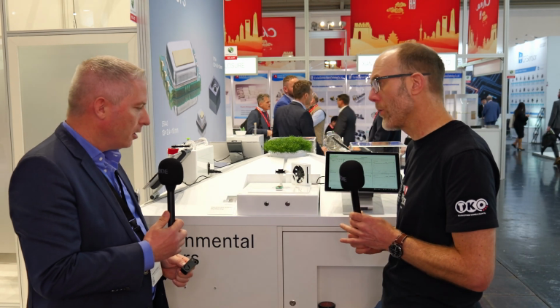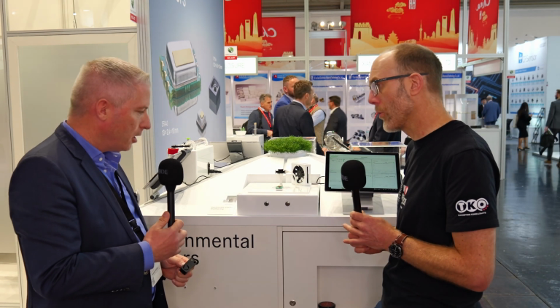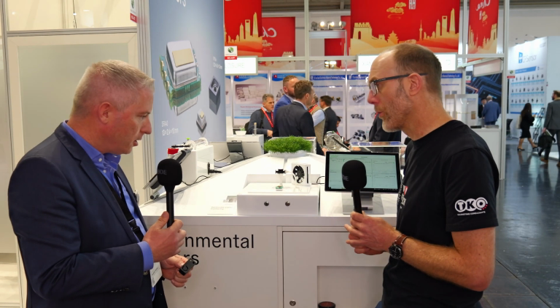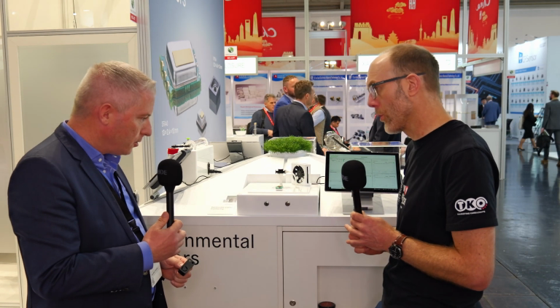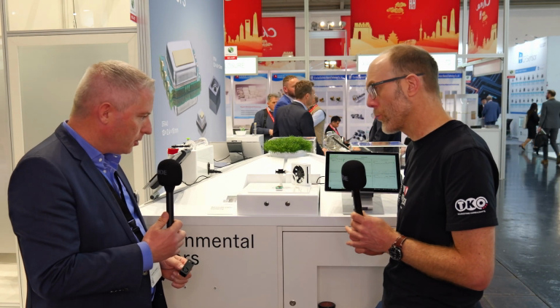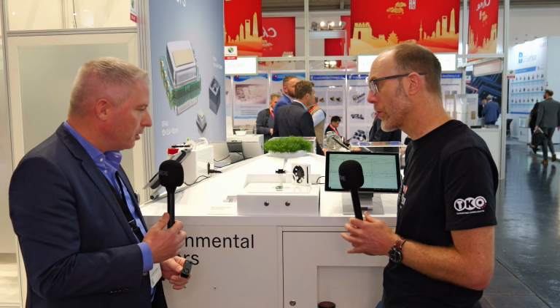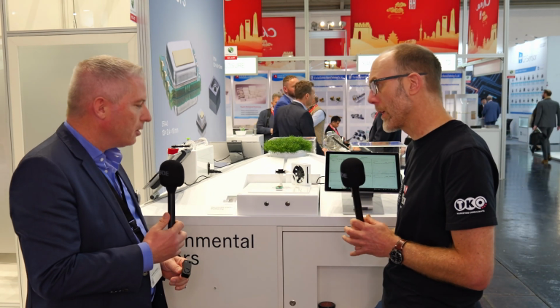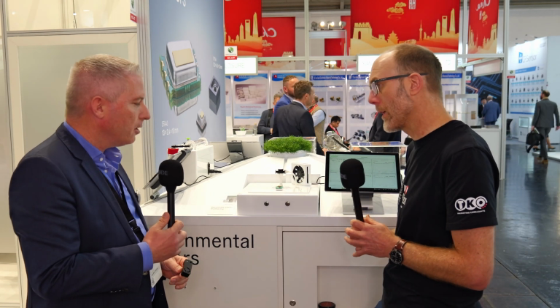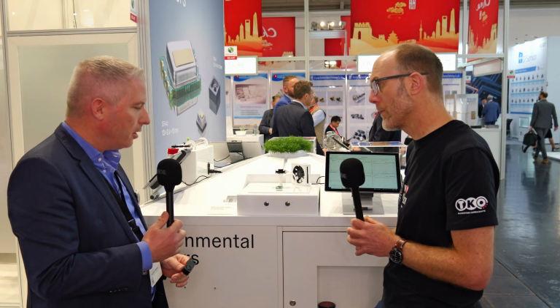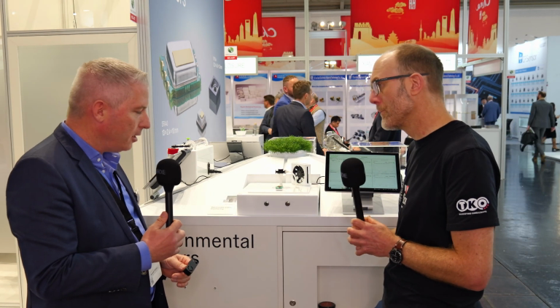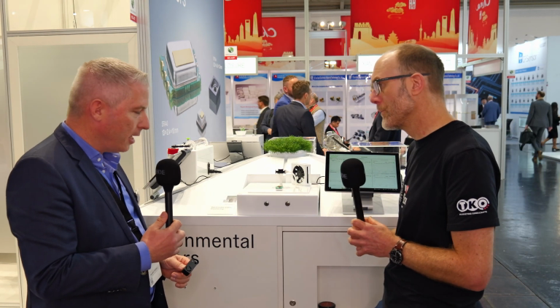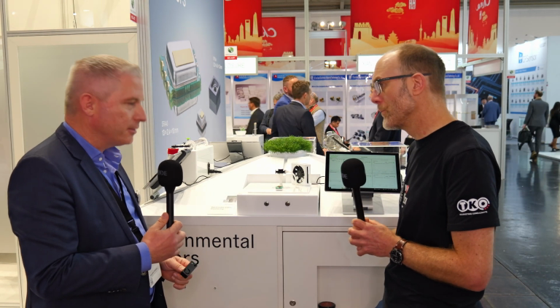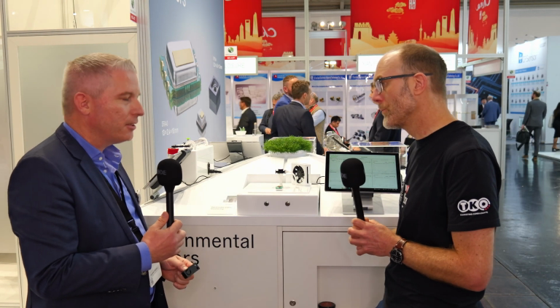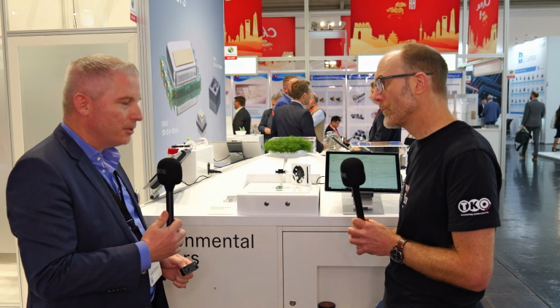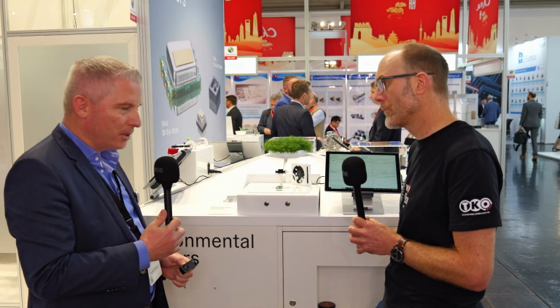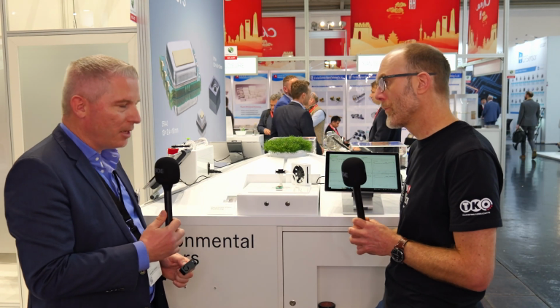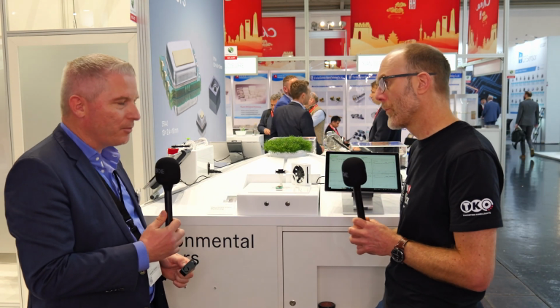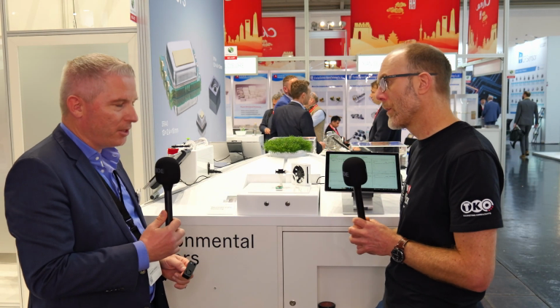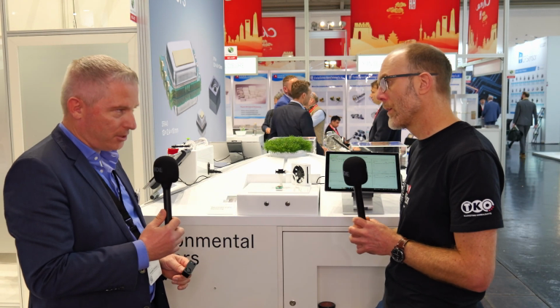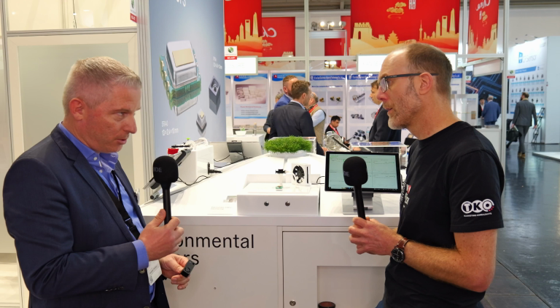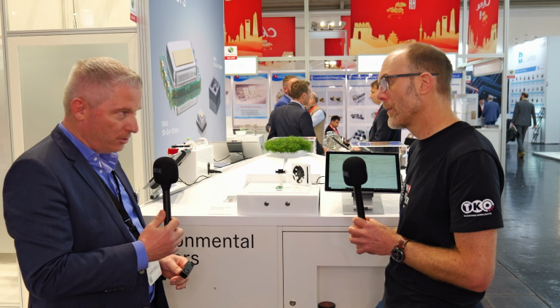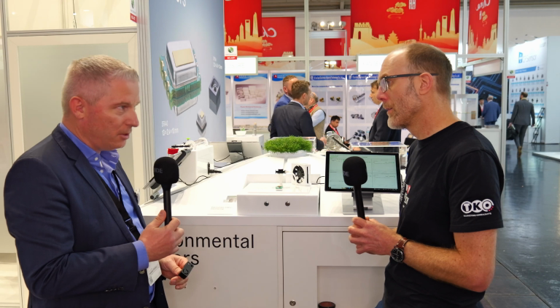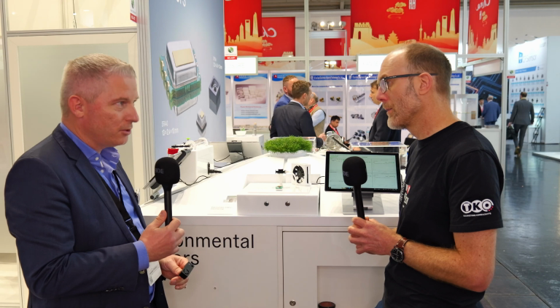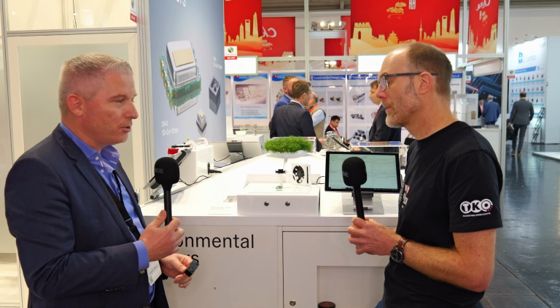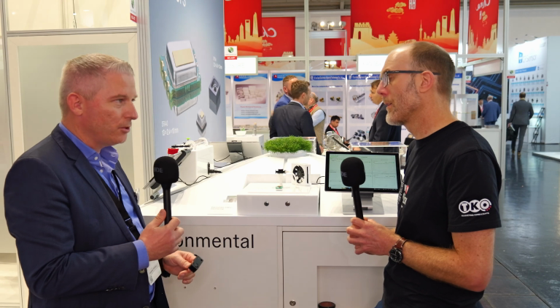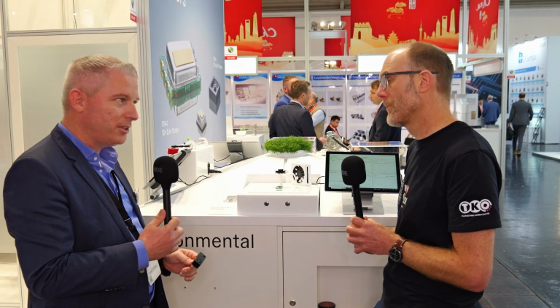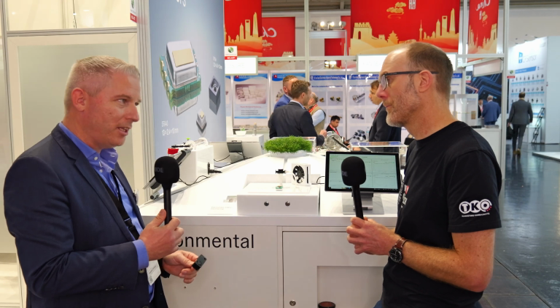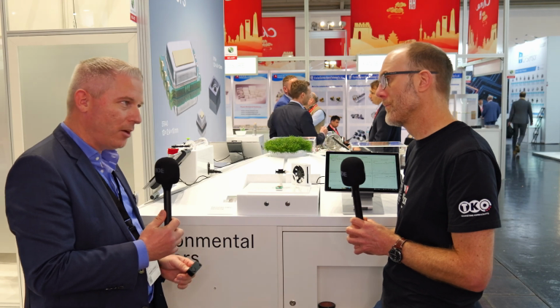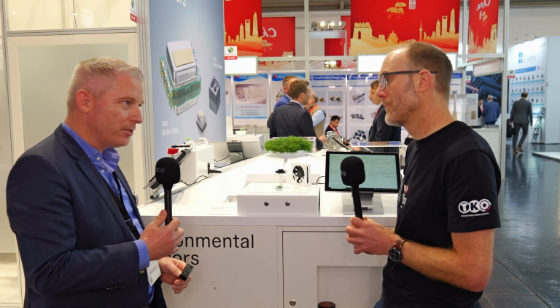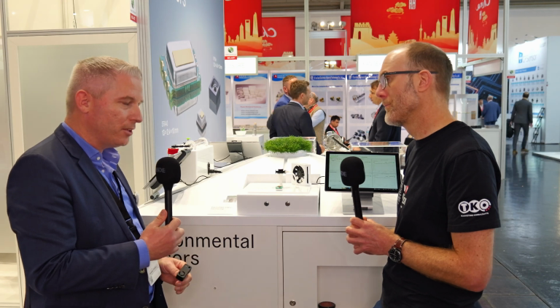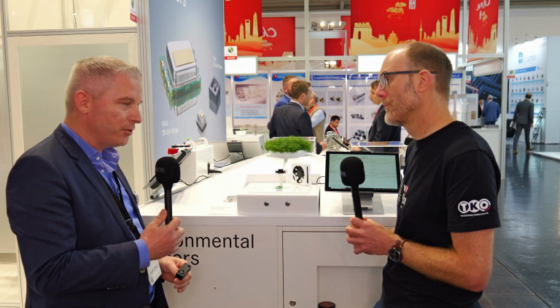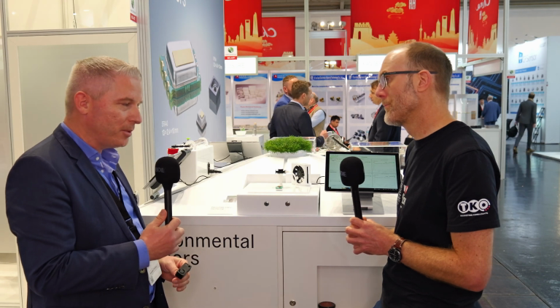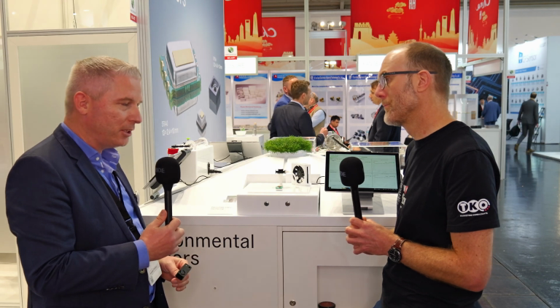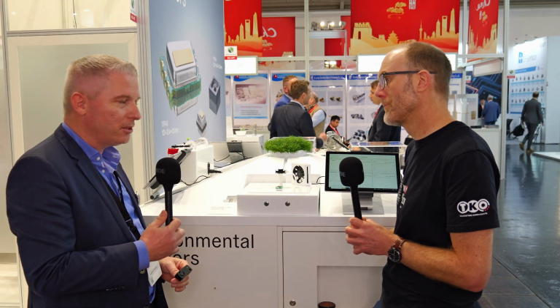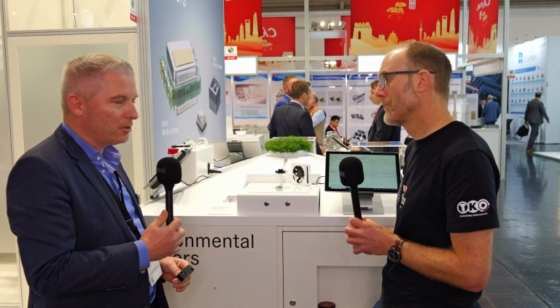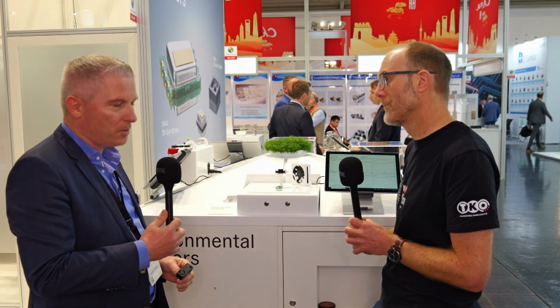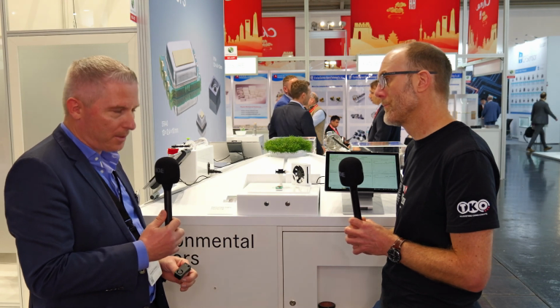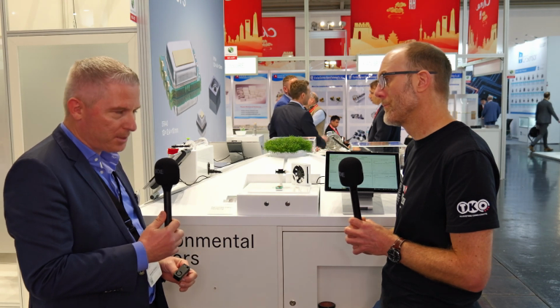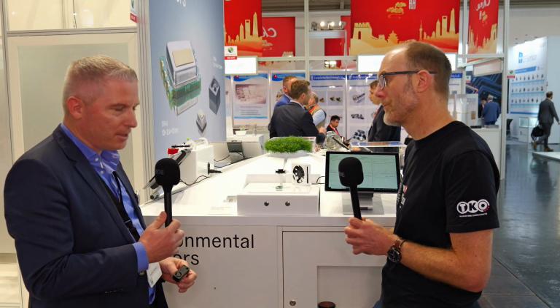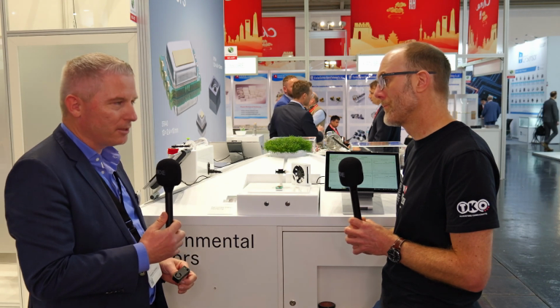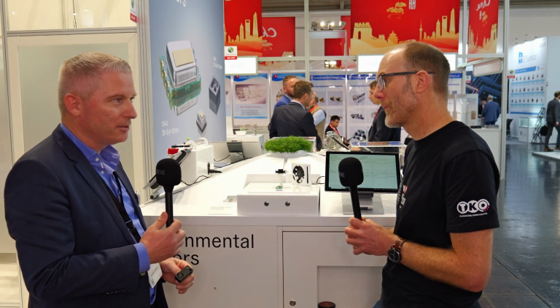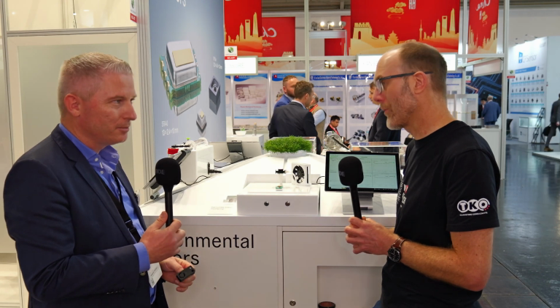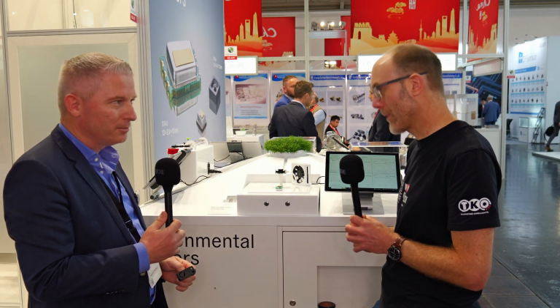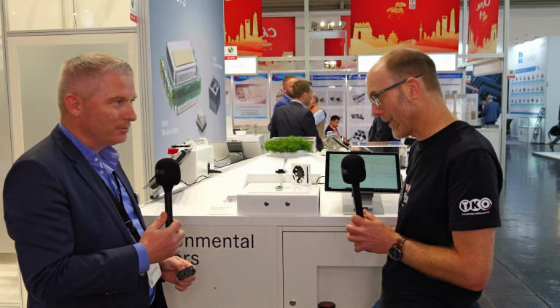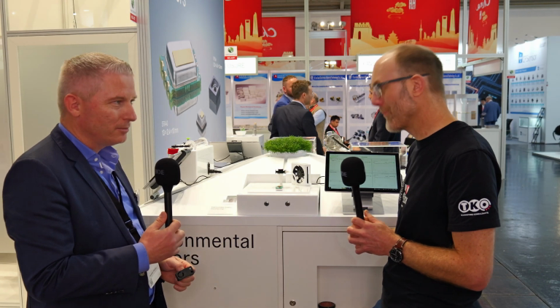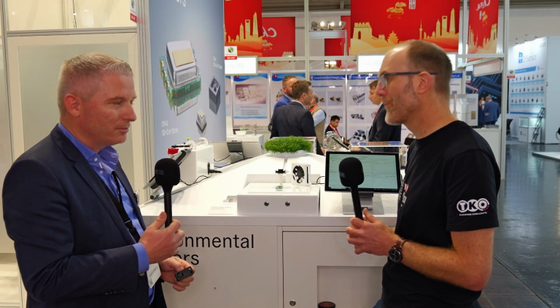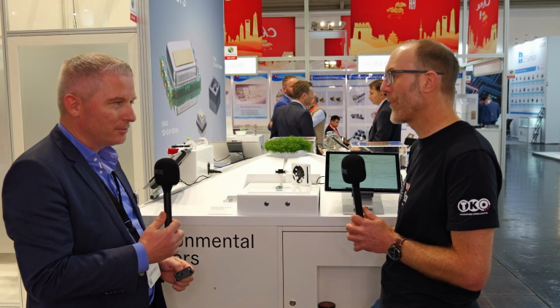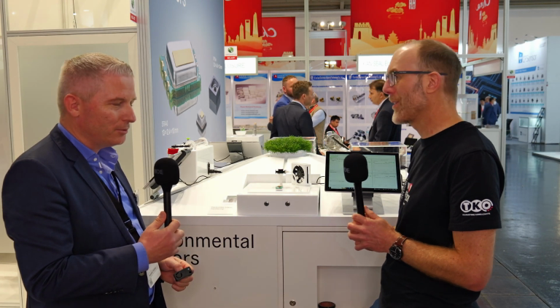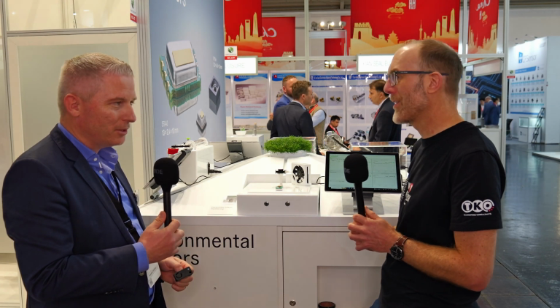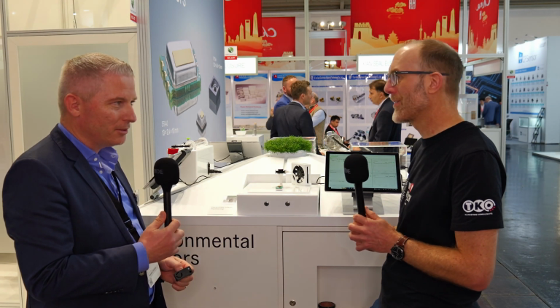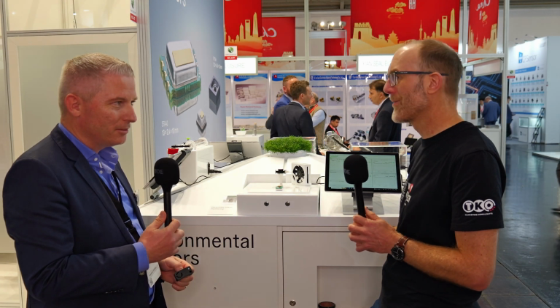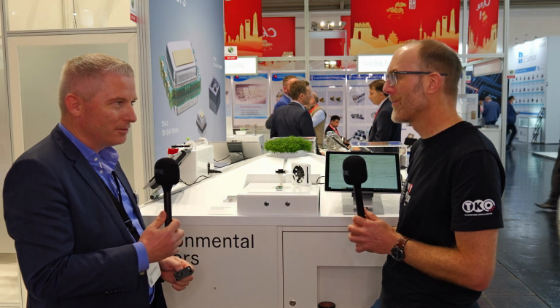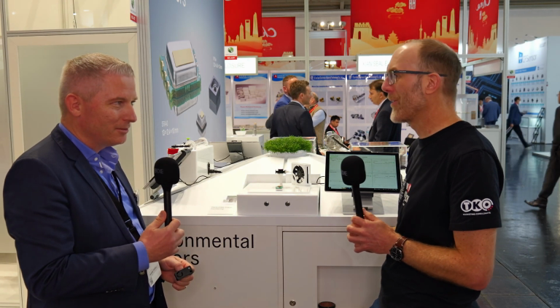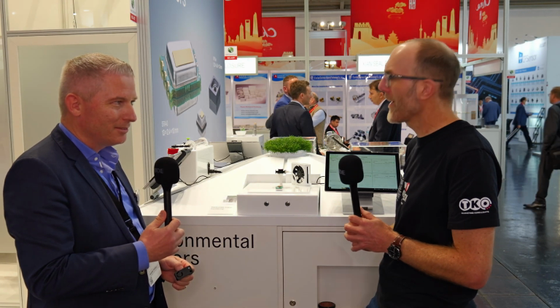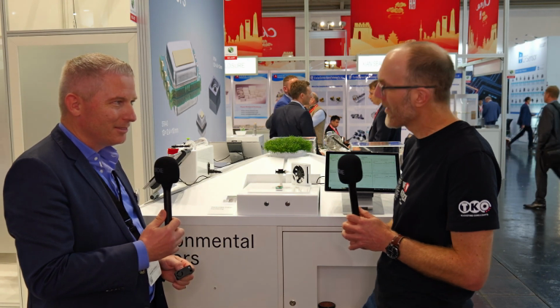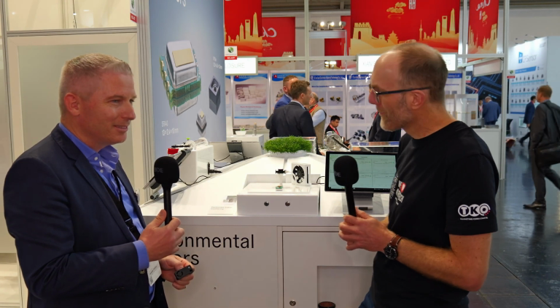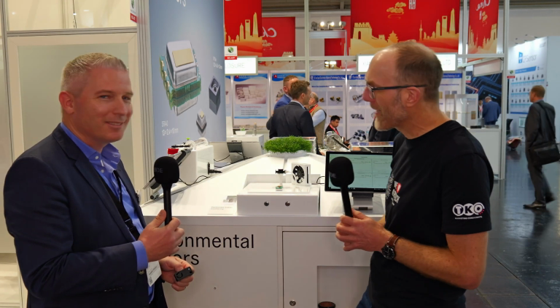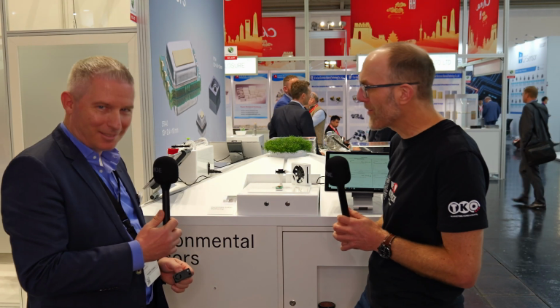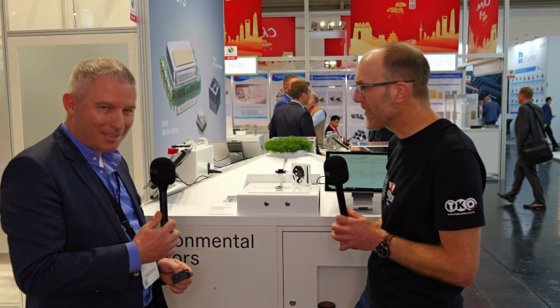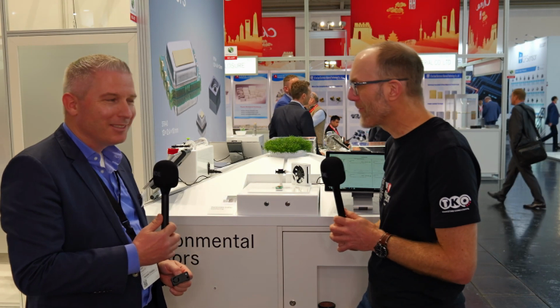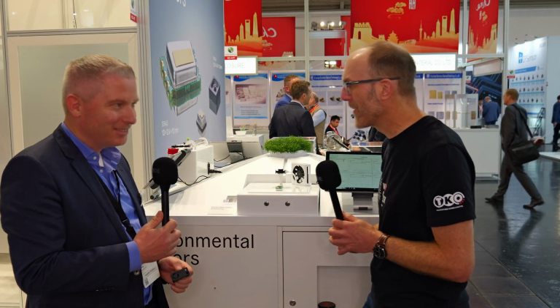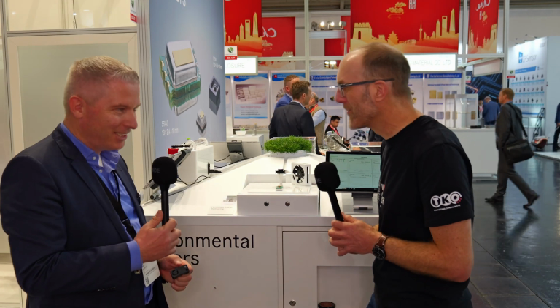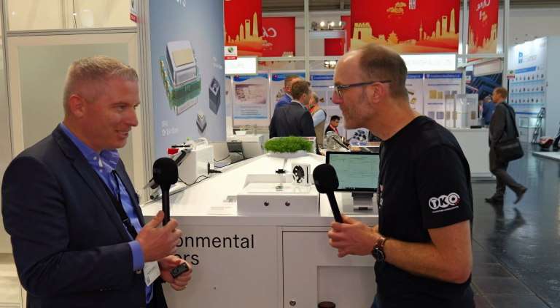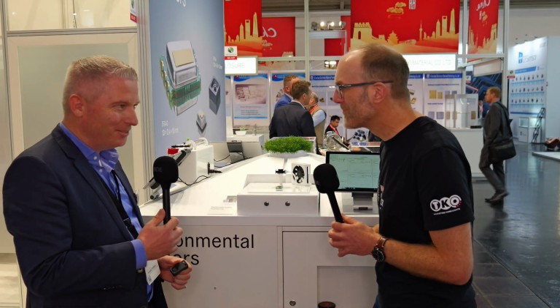Is this device launching now? Yes, it will come very soon — you'll see all the information on our website. Thank you, Stefan. Thank you.